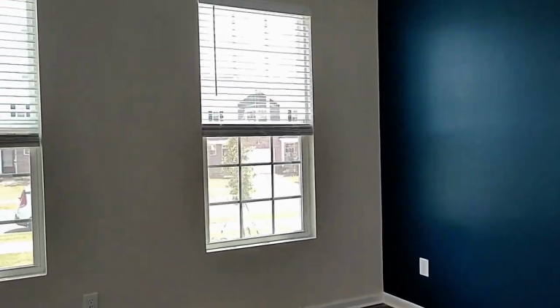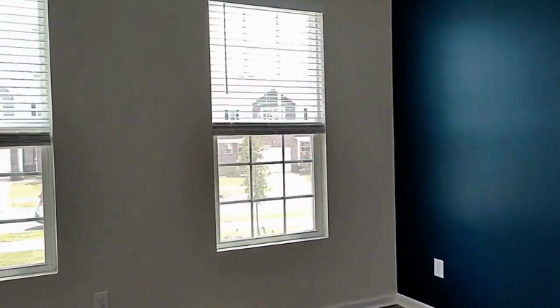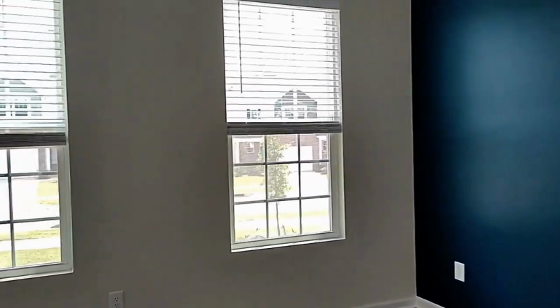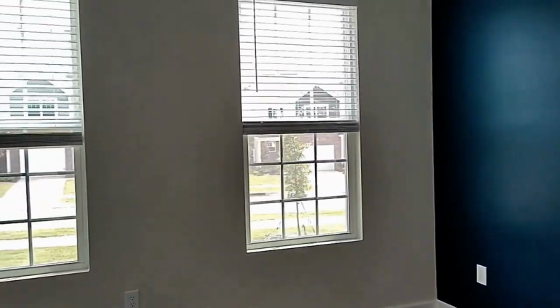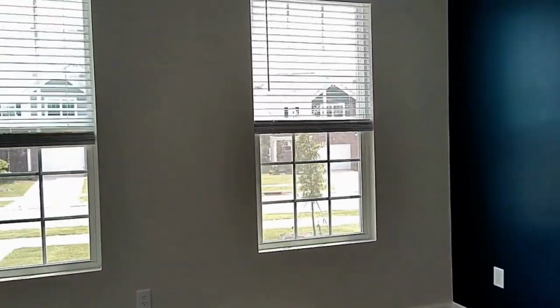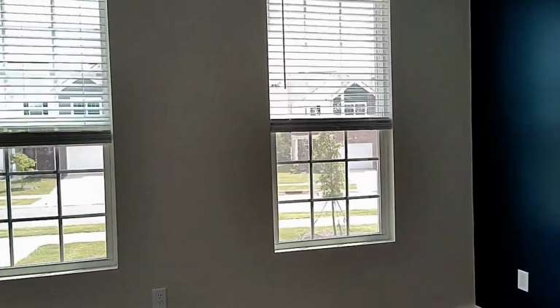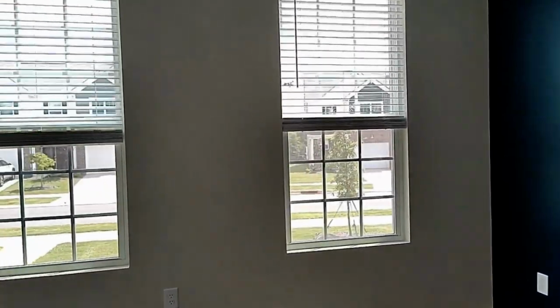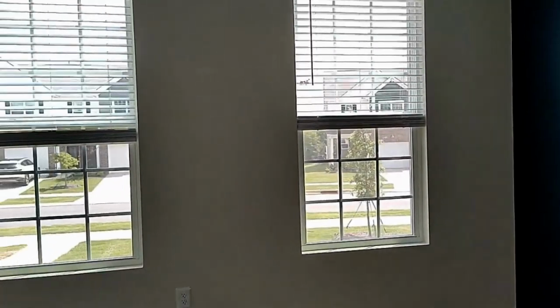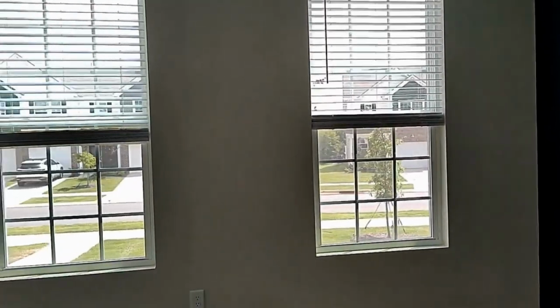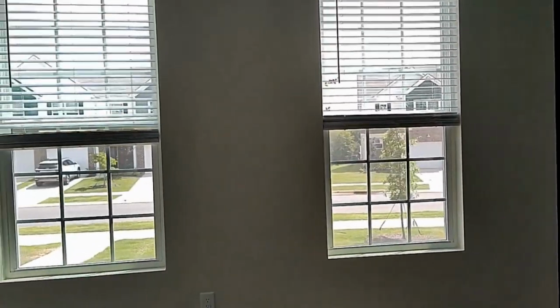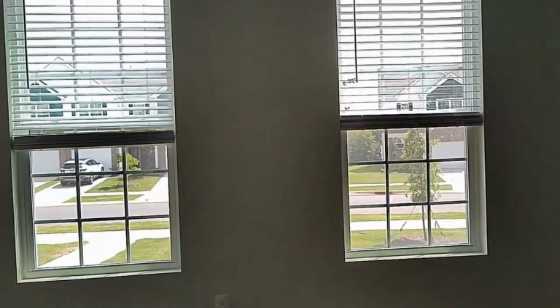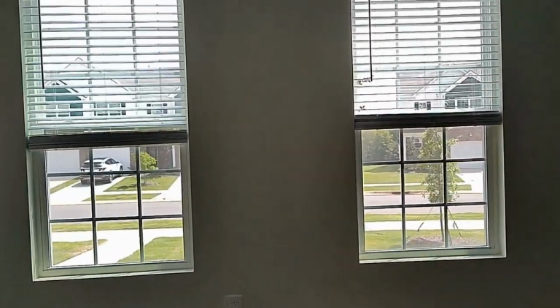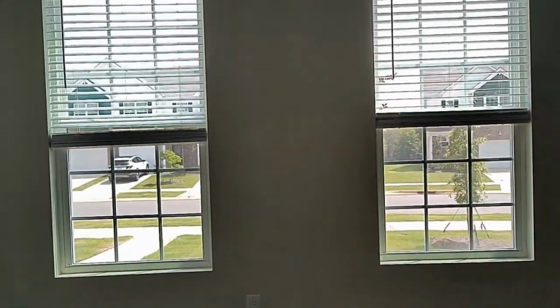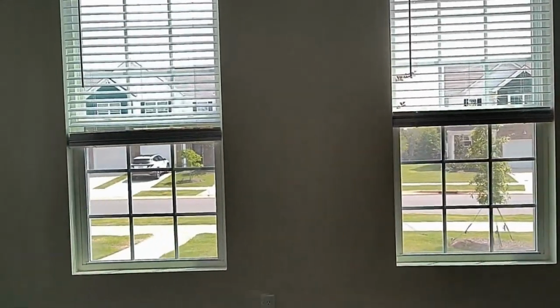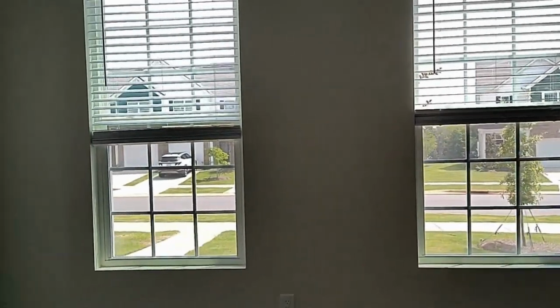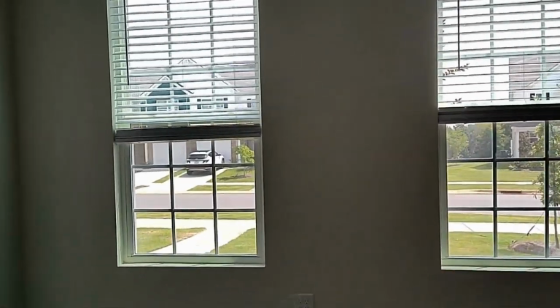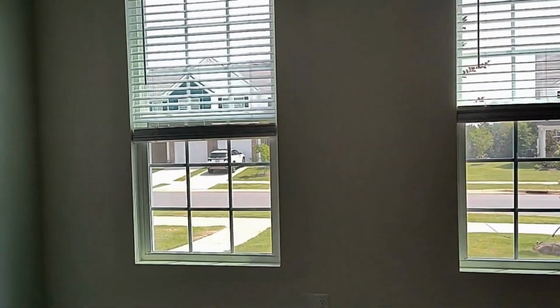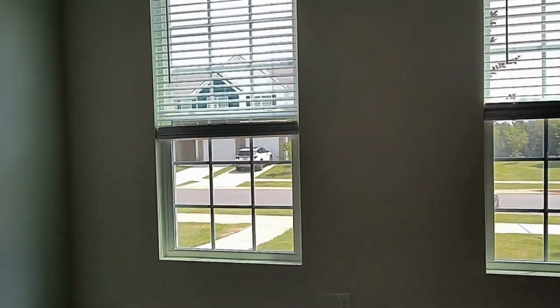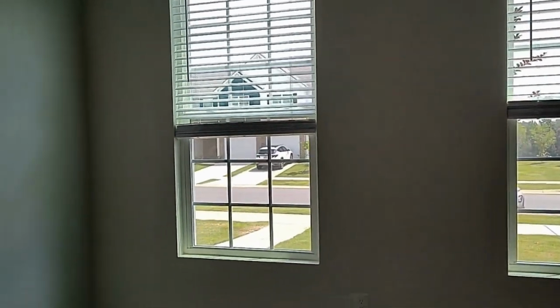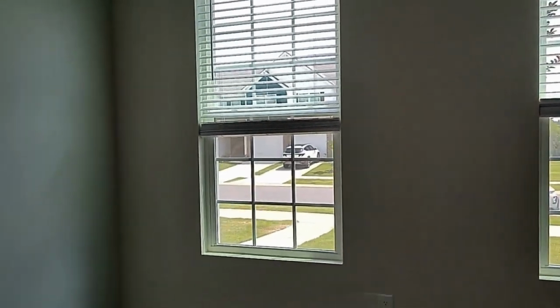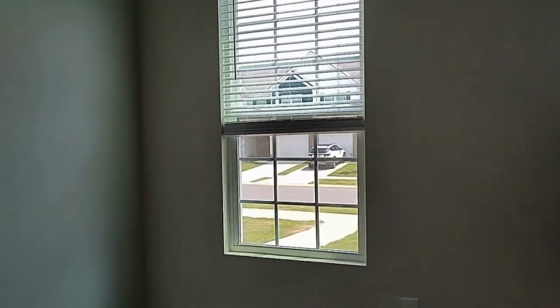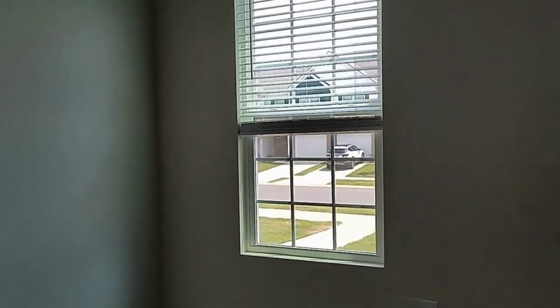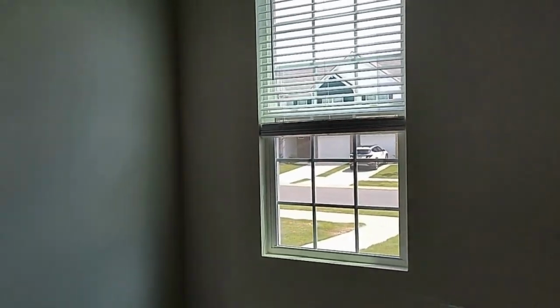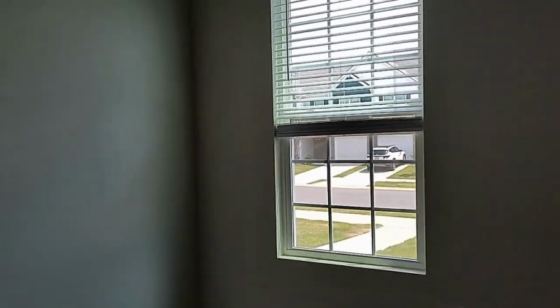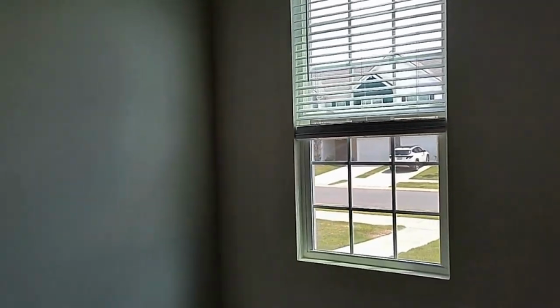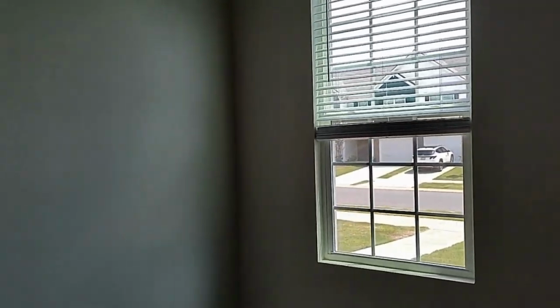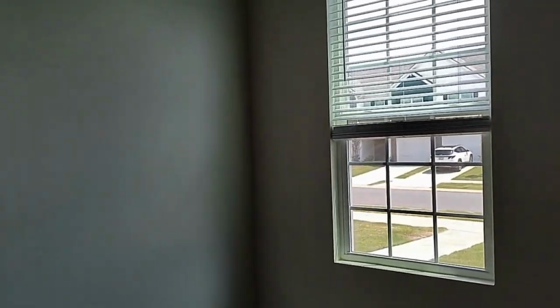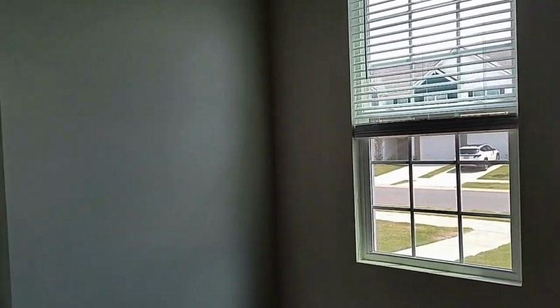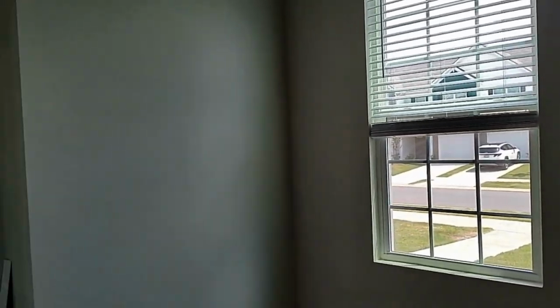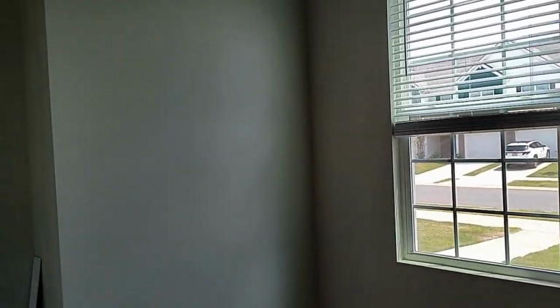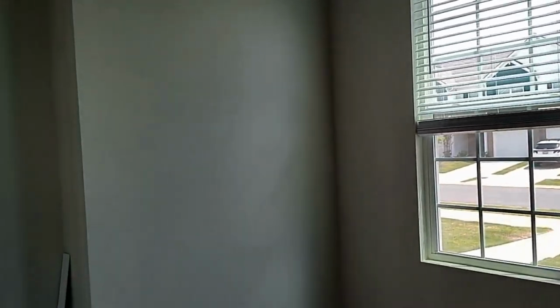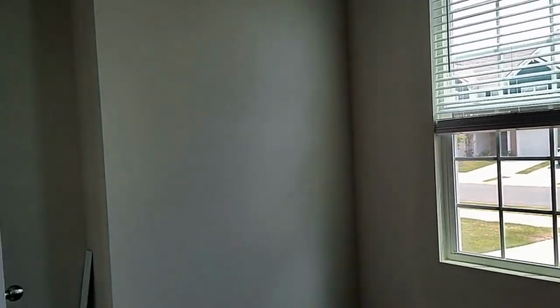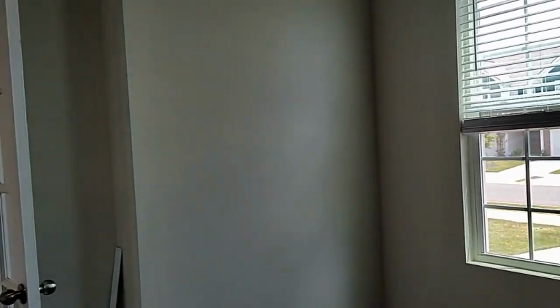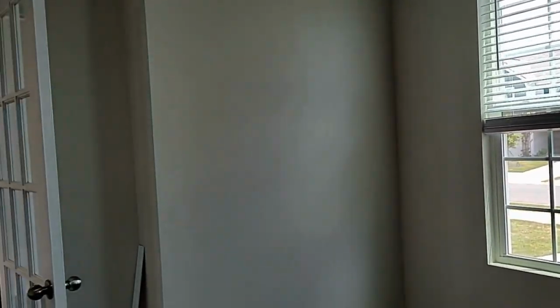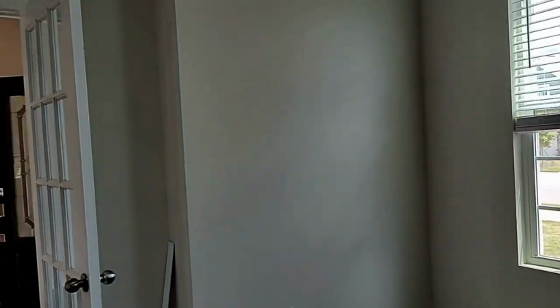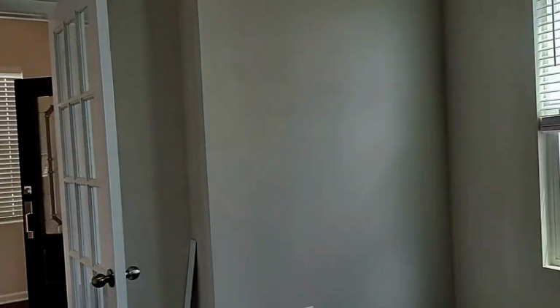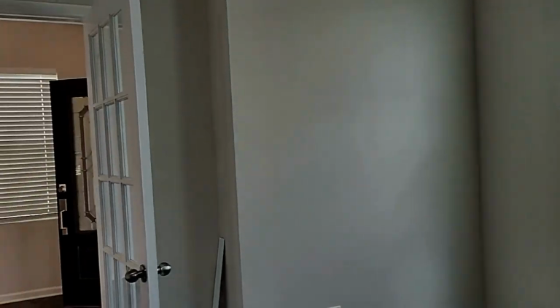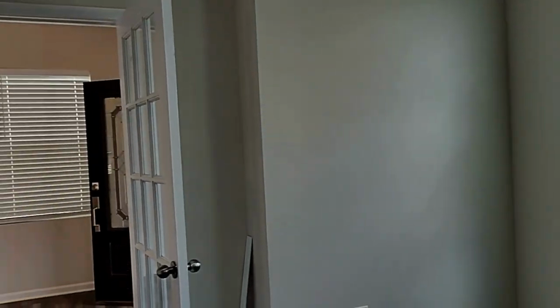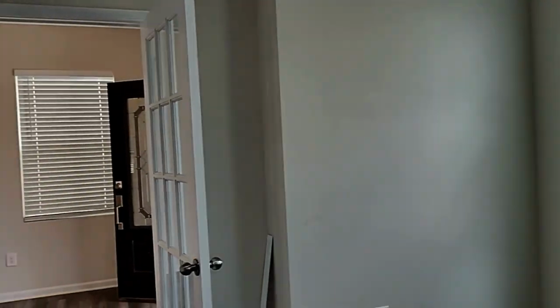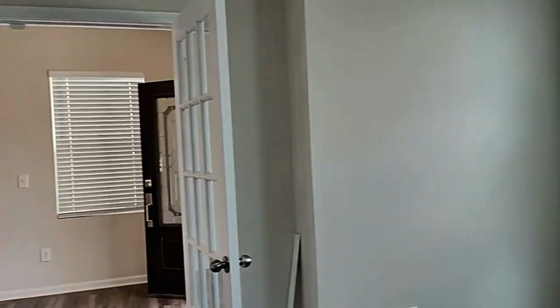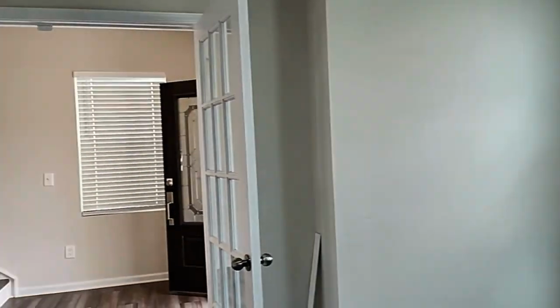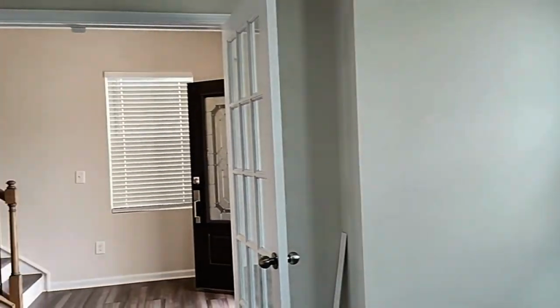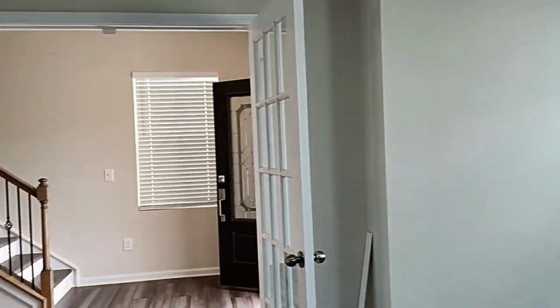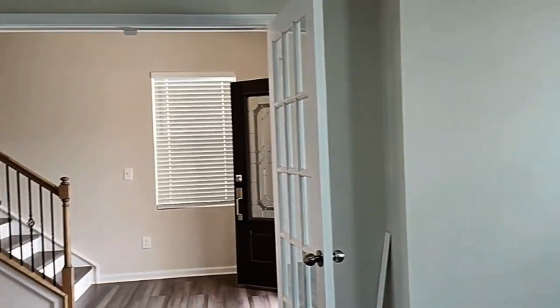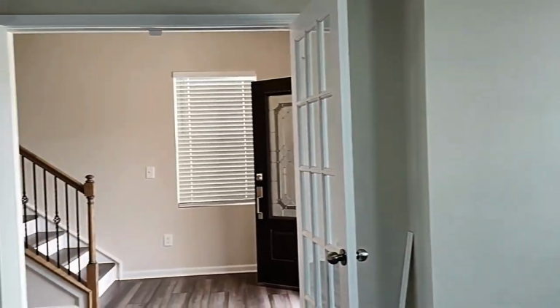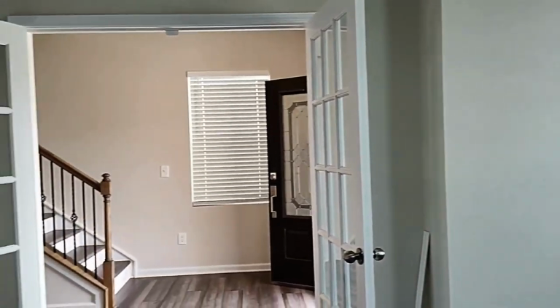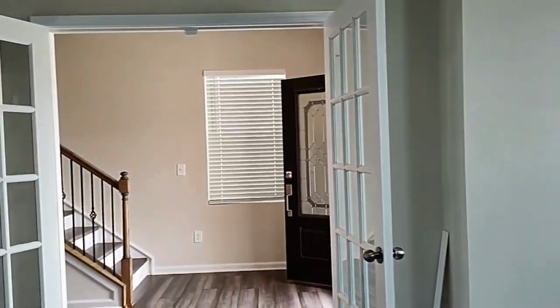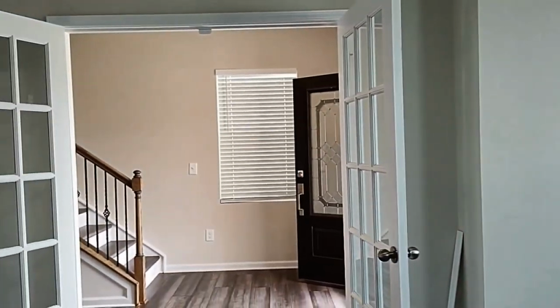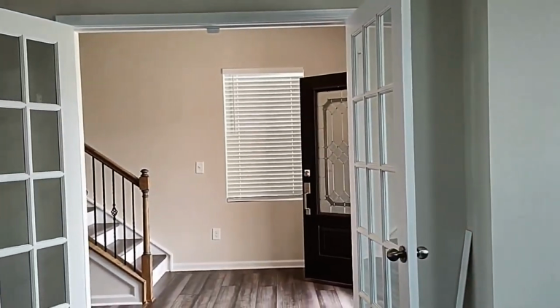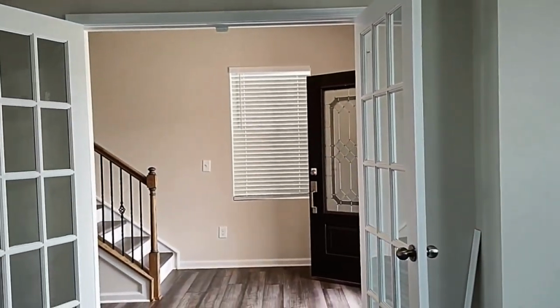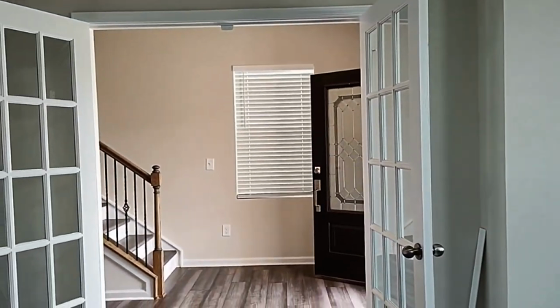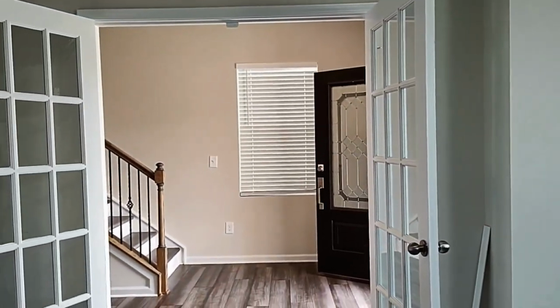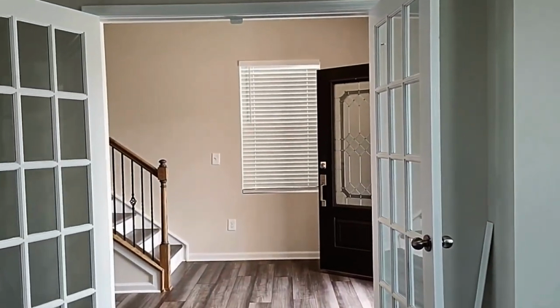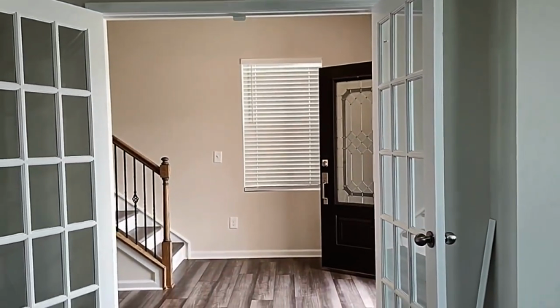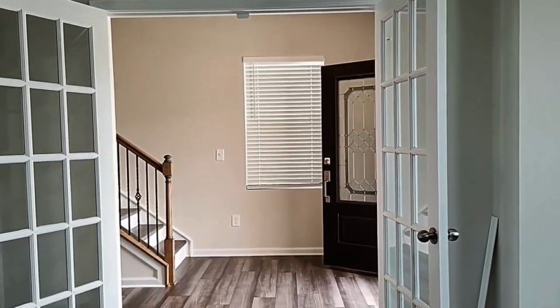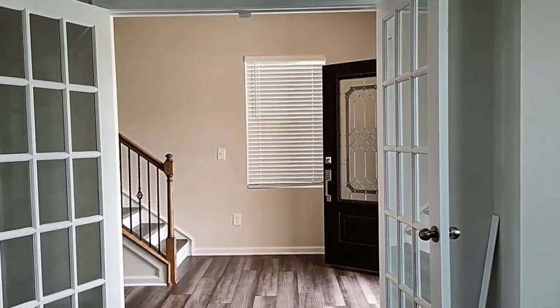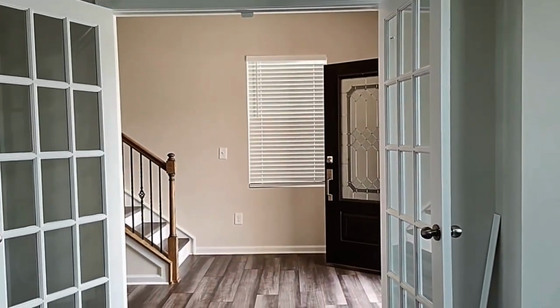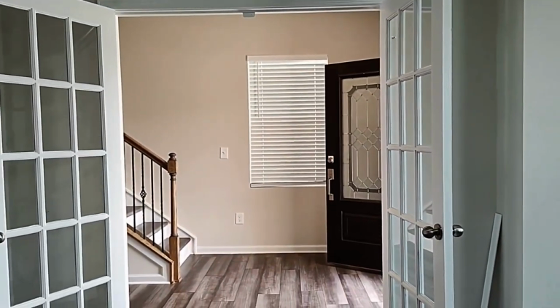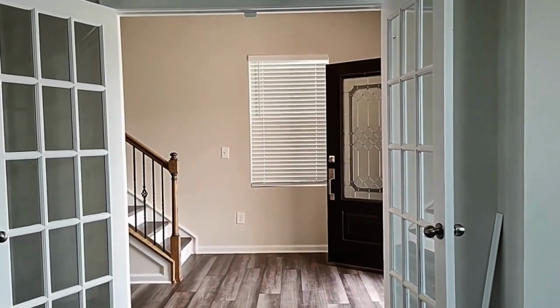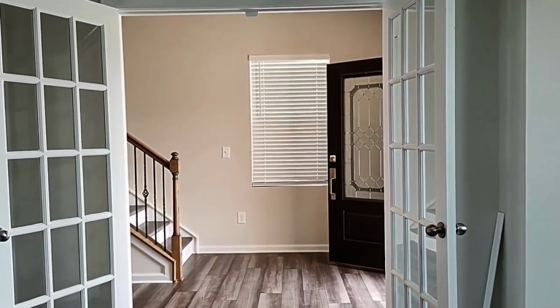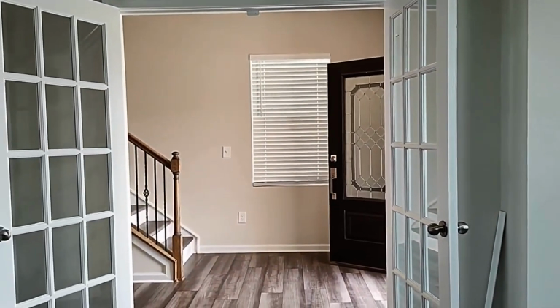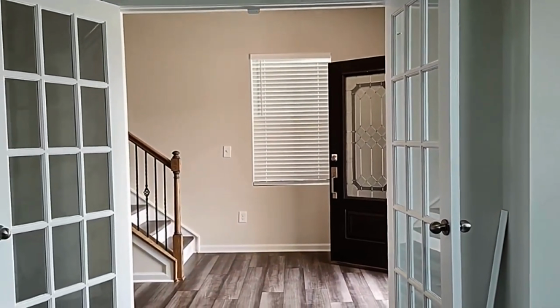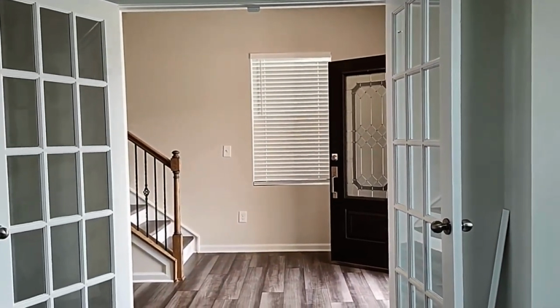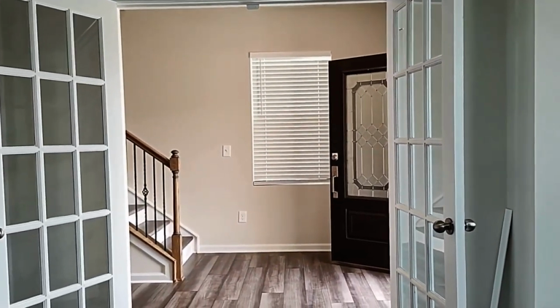Lots of natural light, can be used as an office — great privacy.